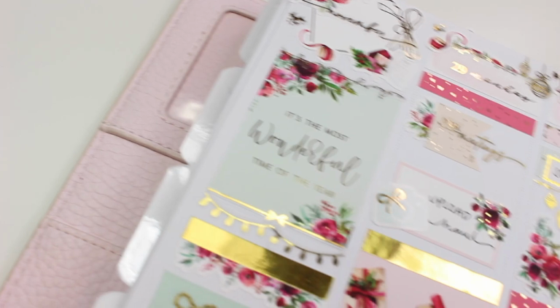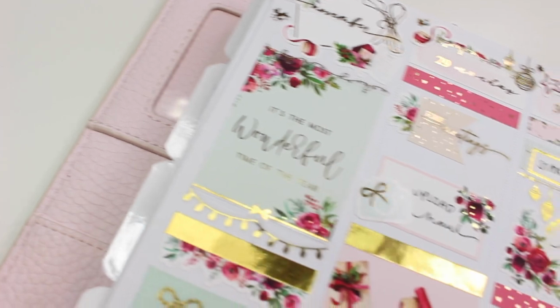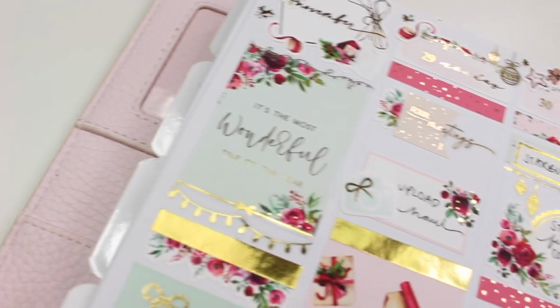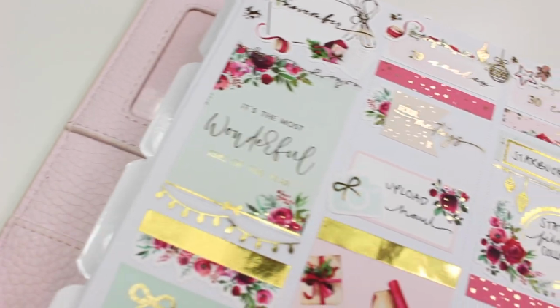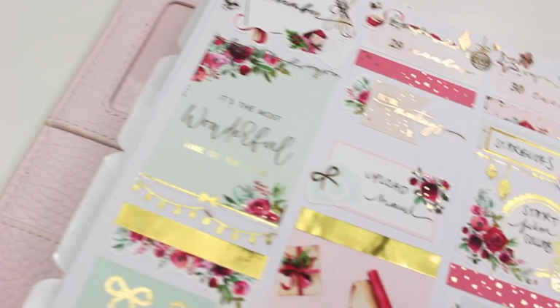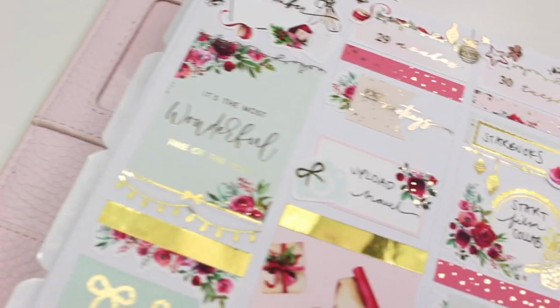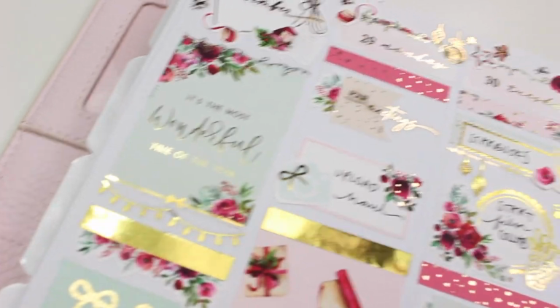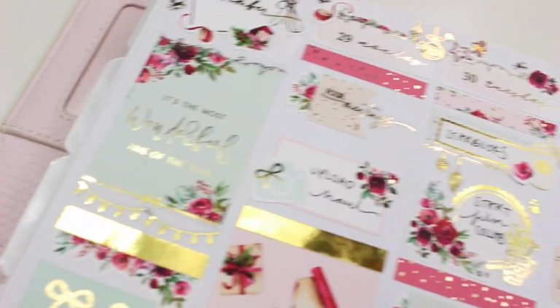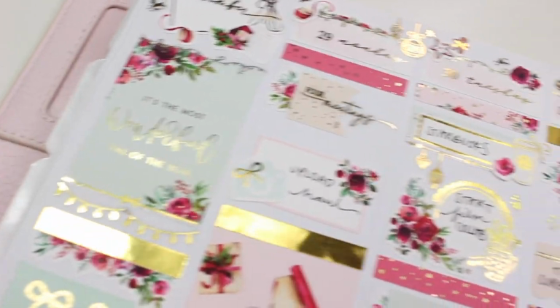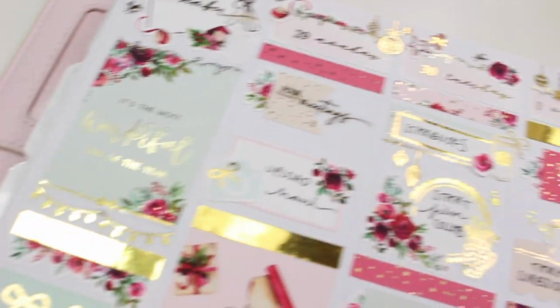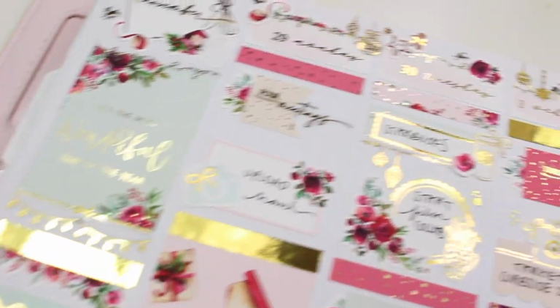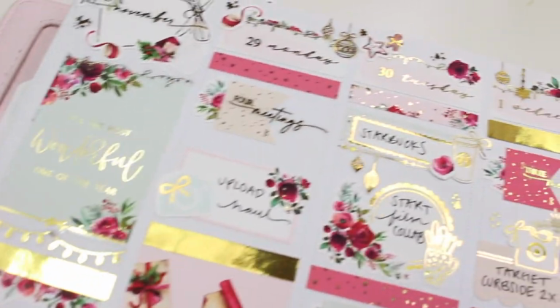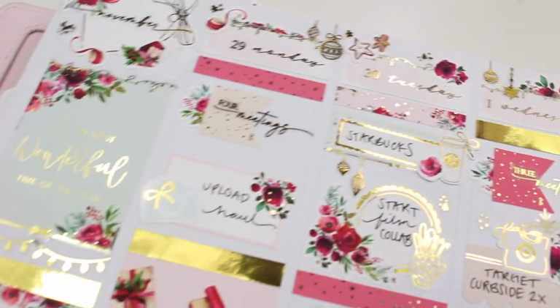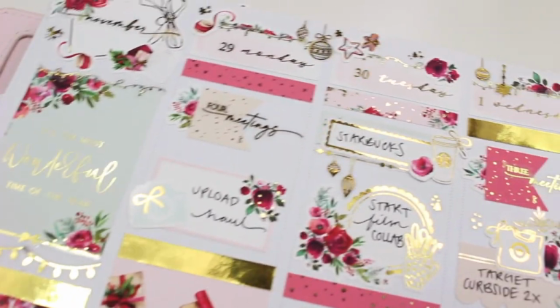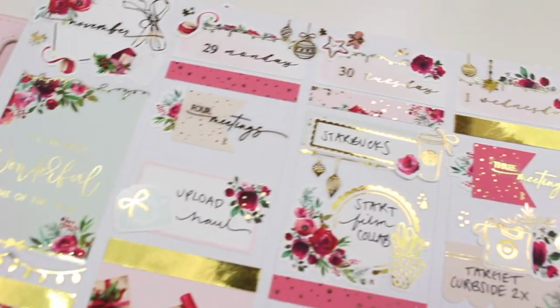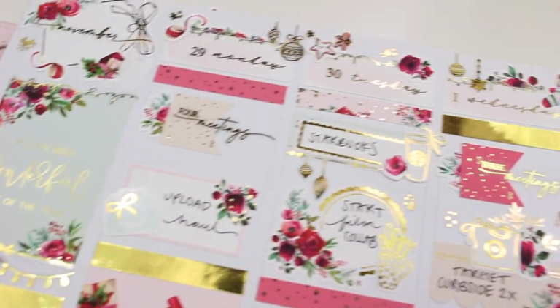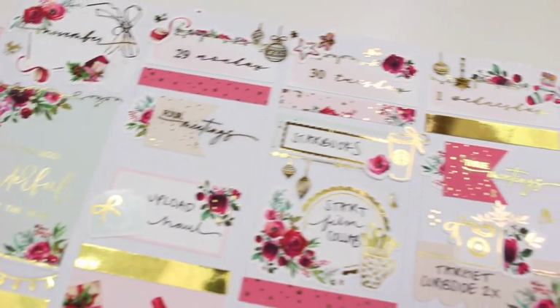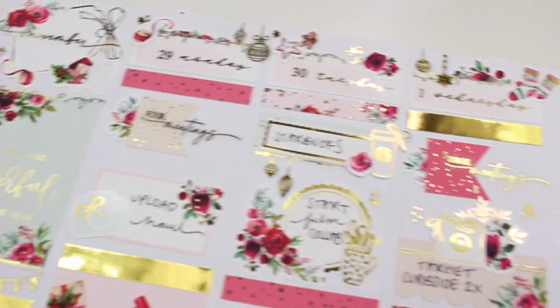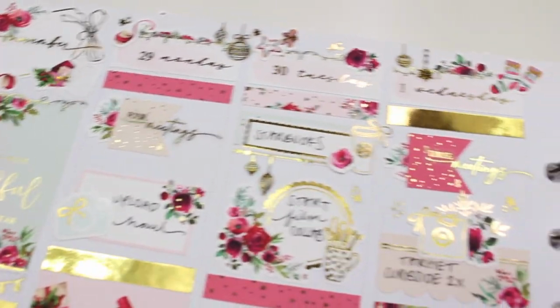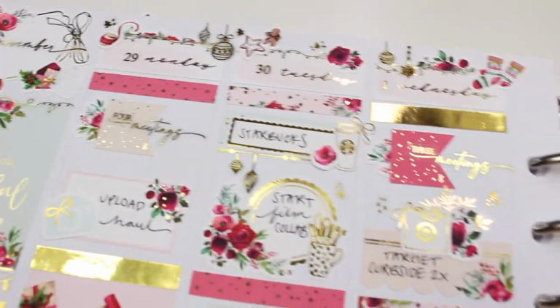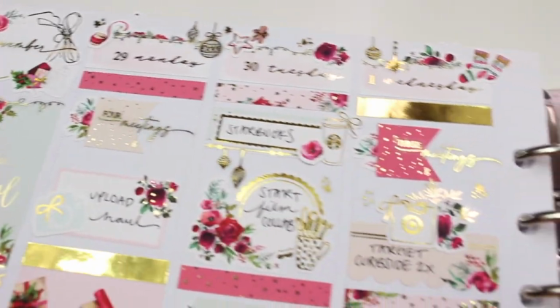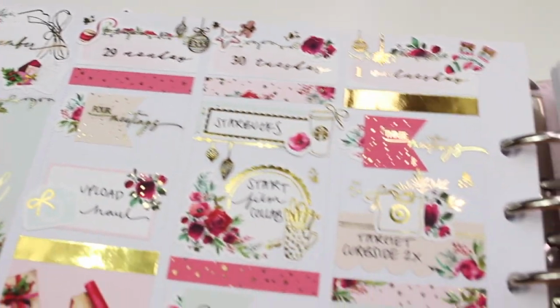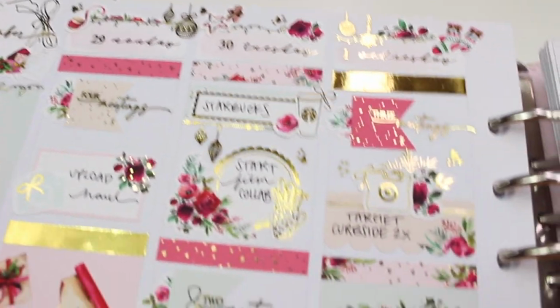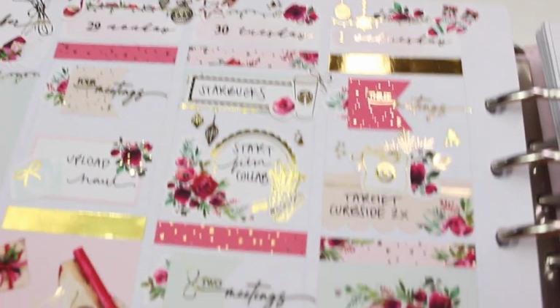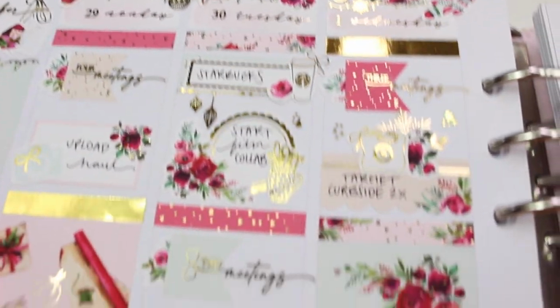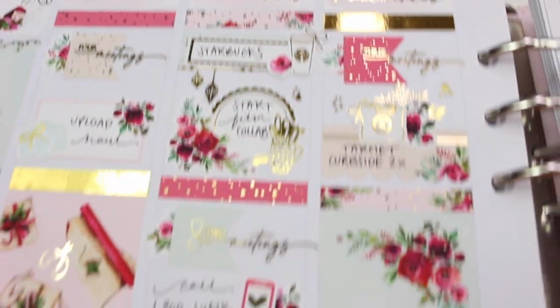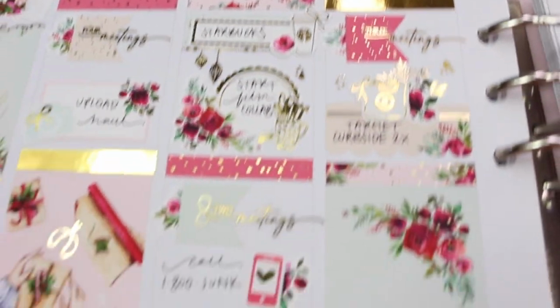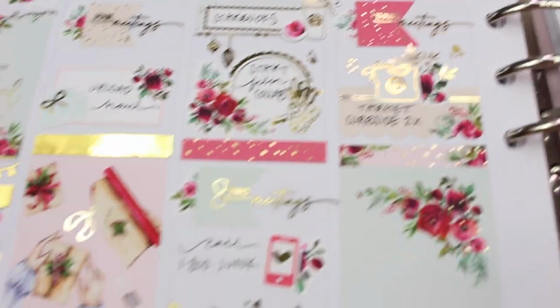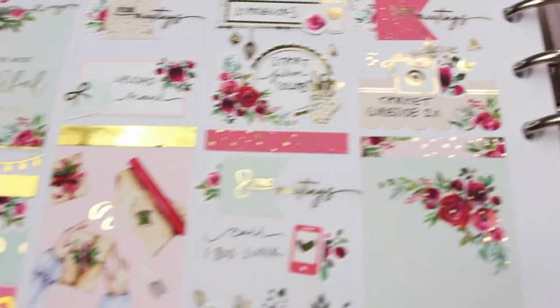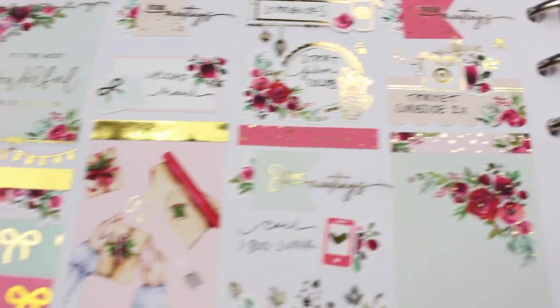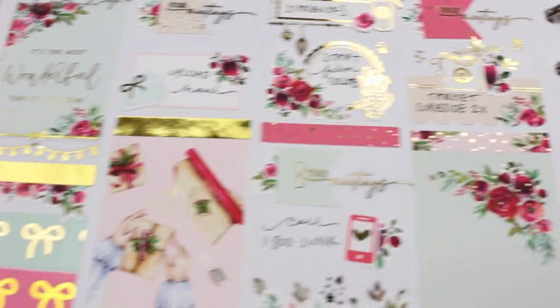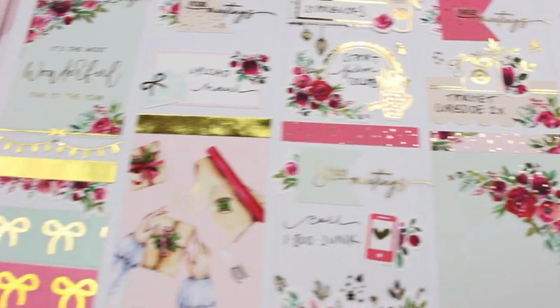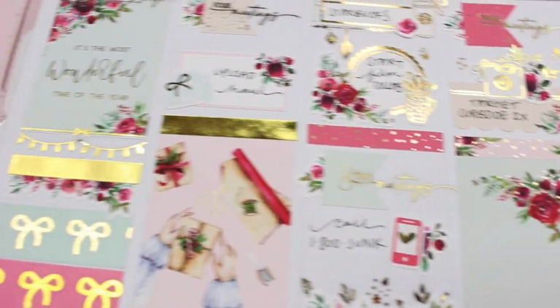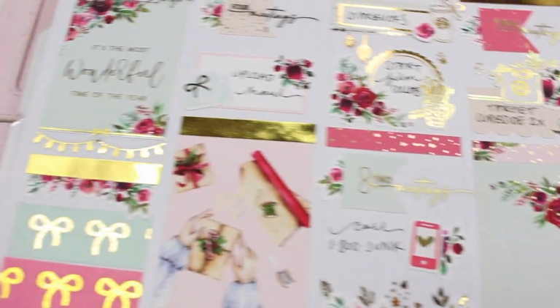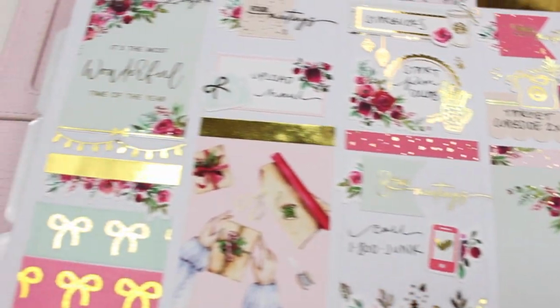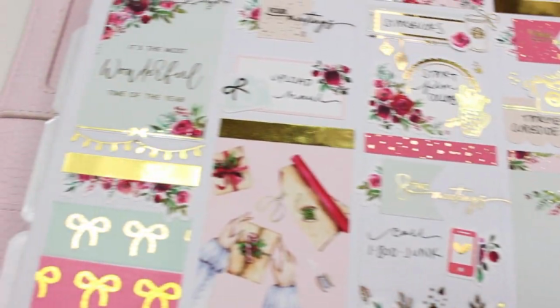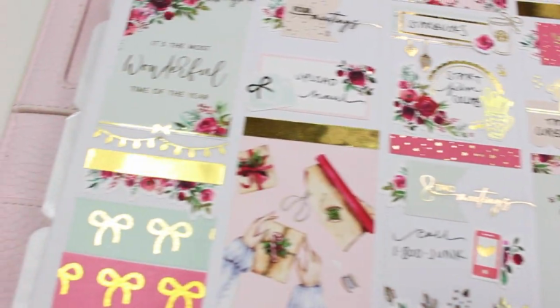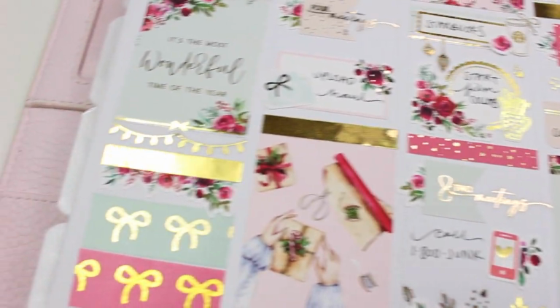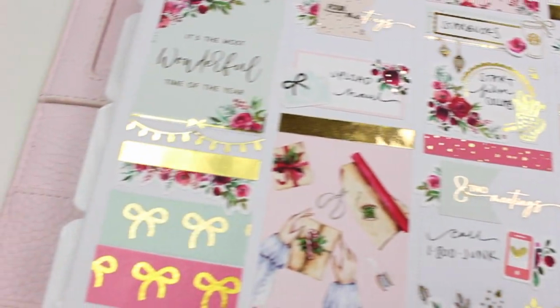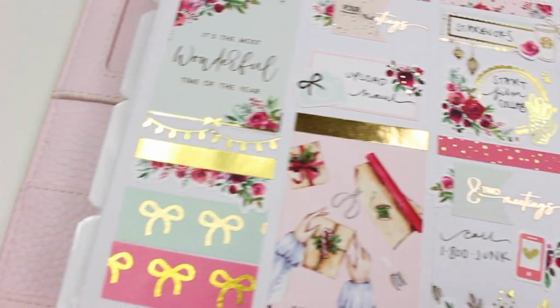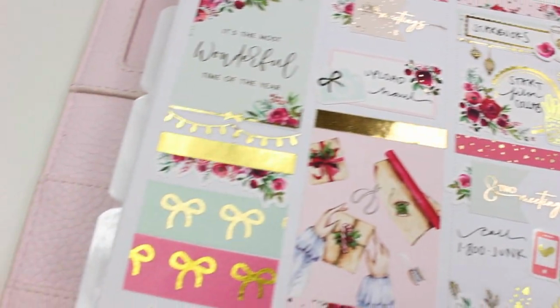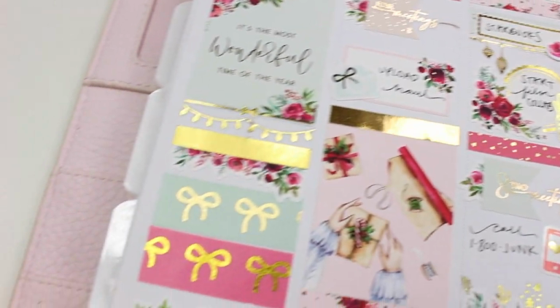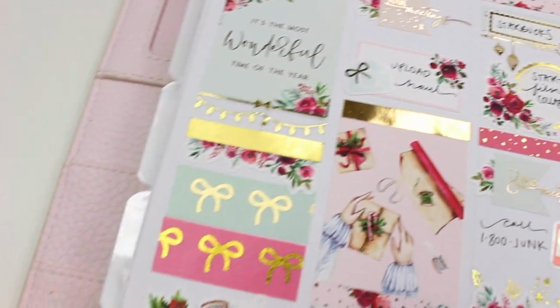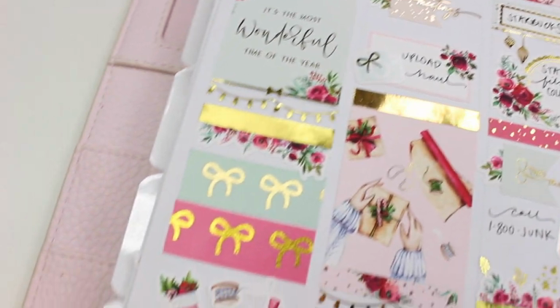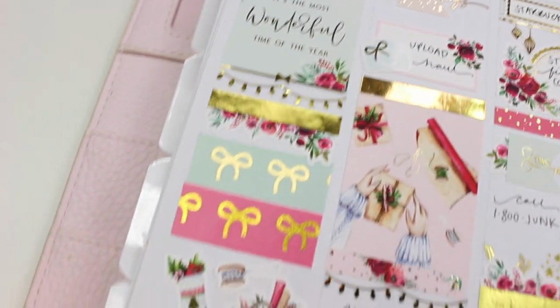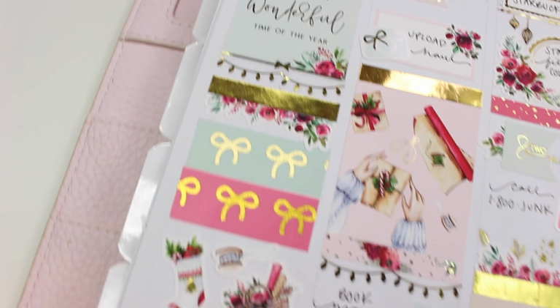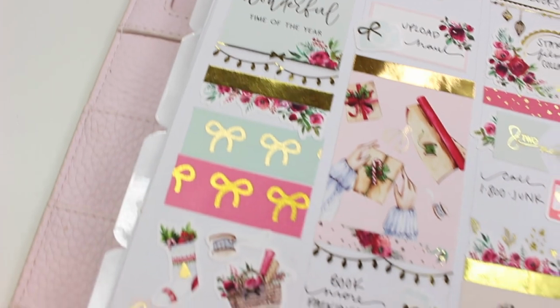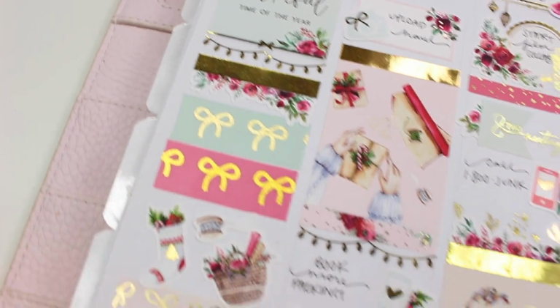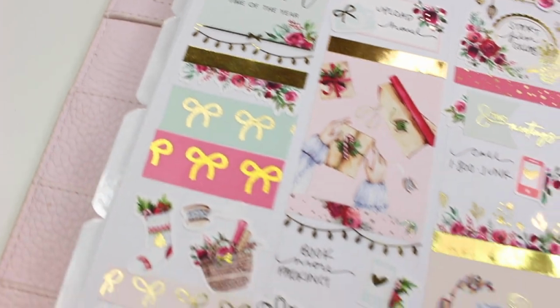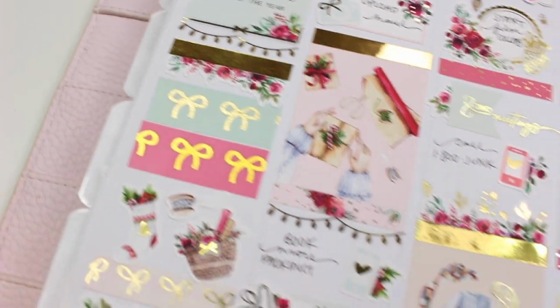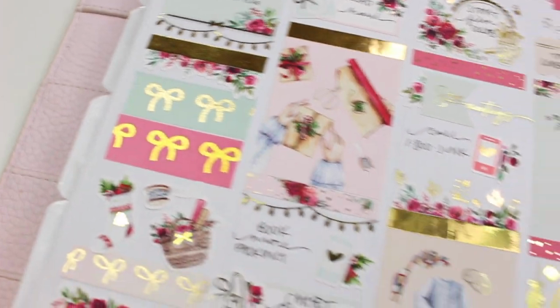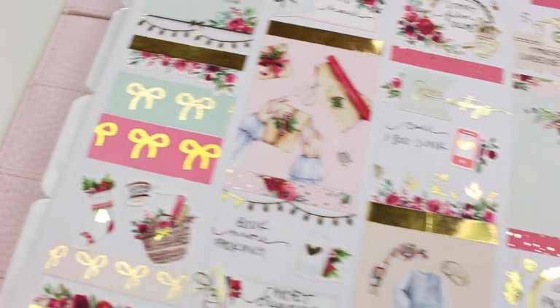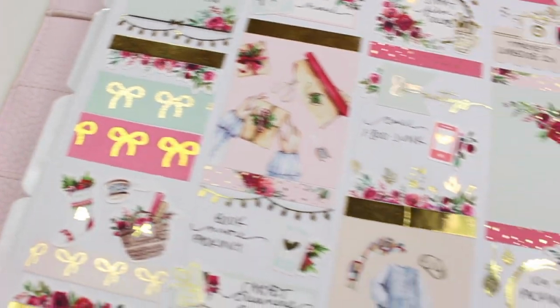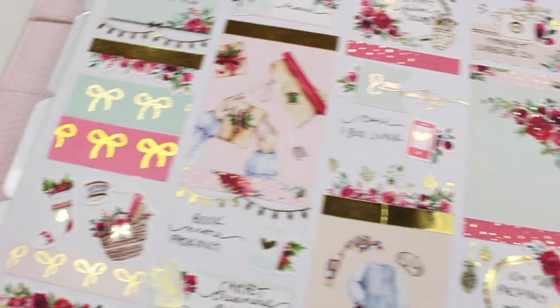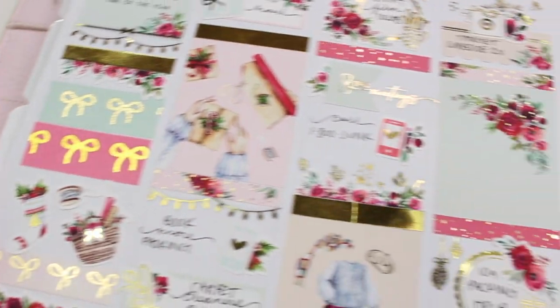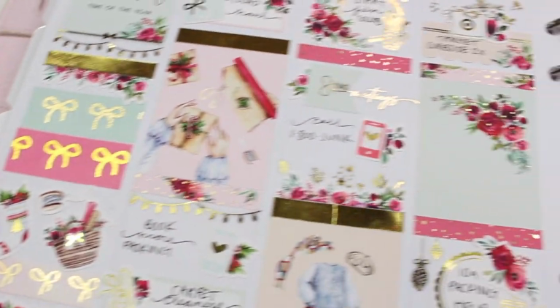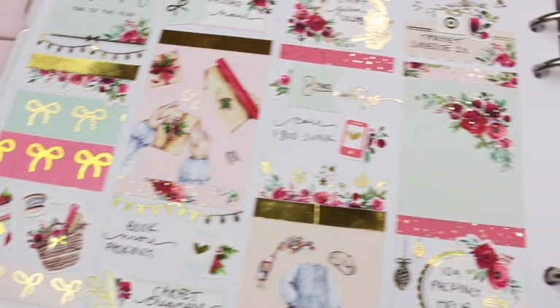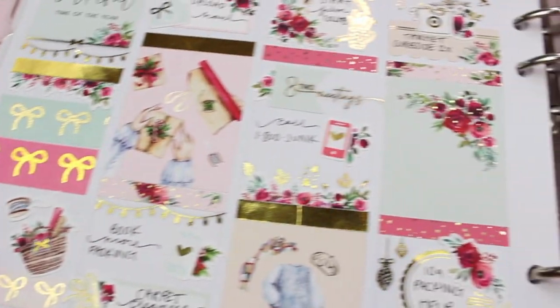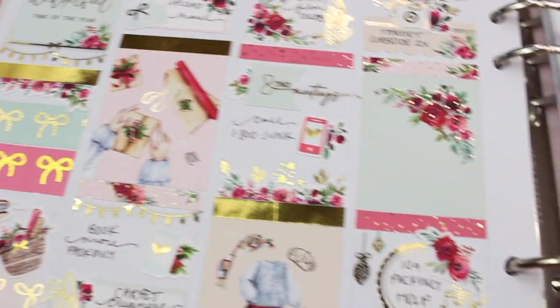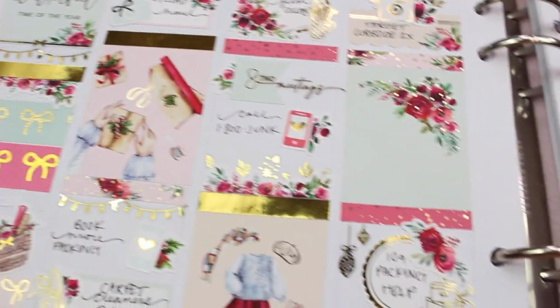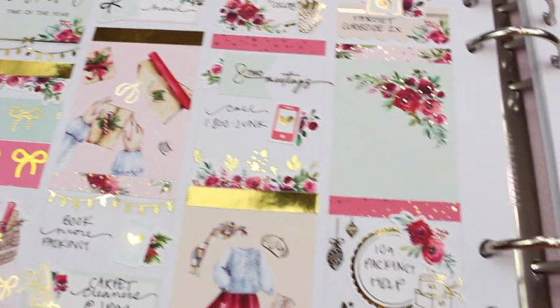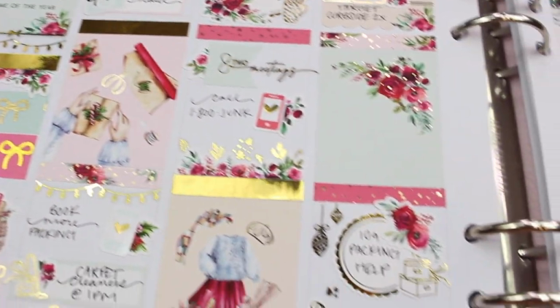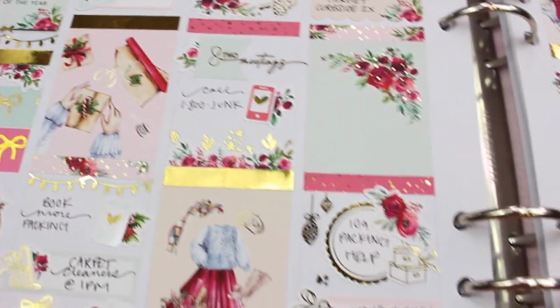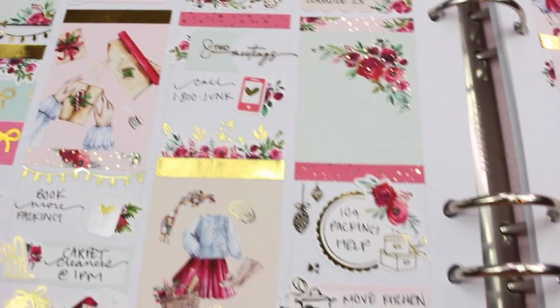Hello, everybody. This is Lauren of Plan Mosh Plan. Welcome back to another plan with me.